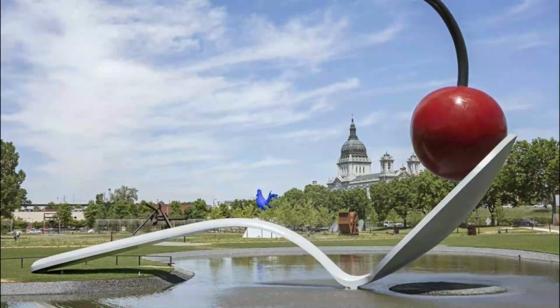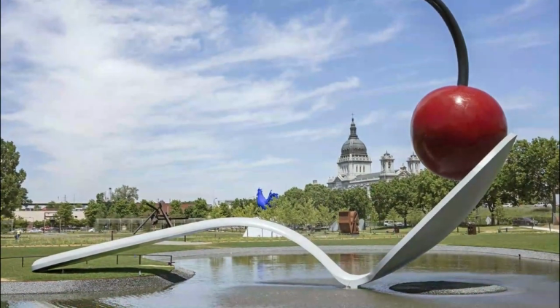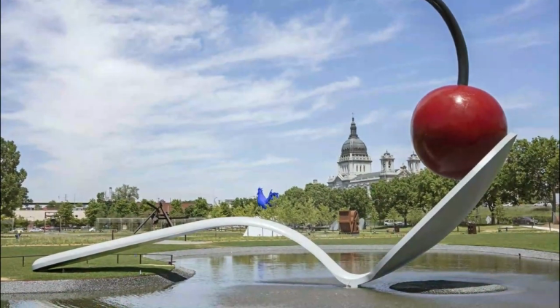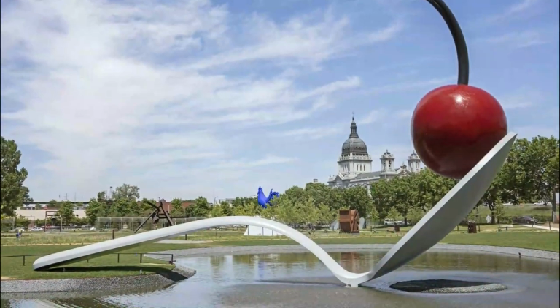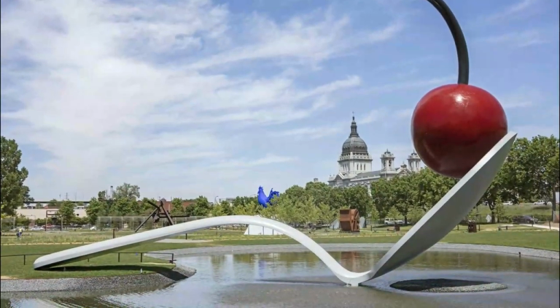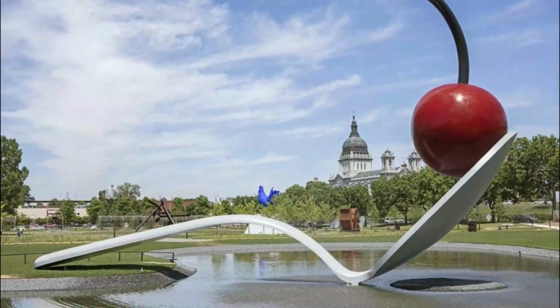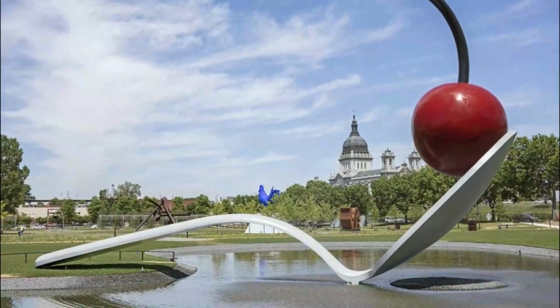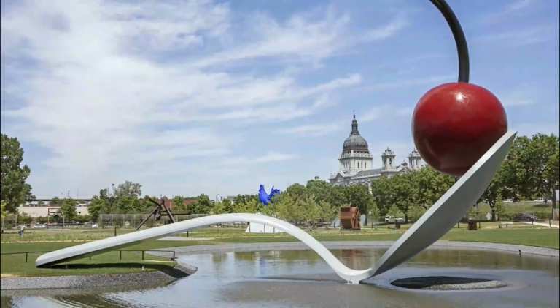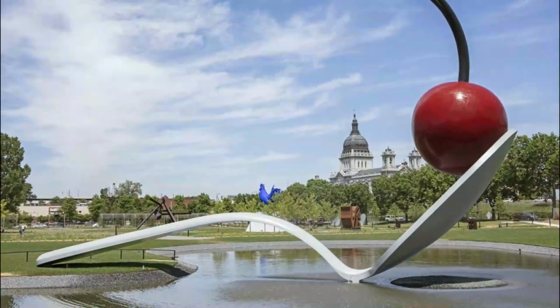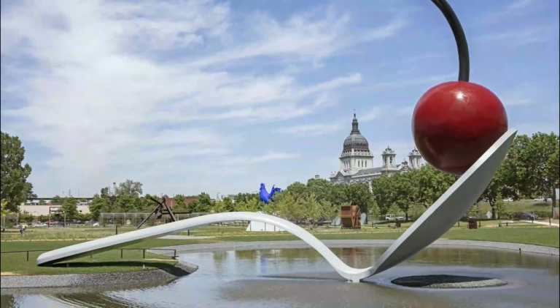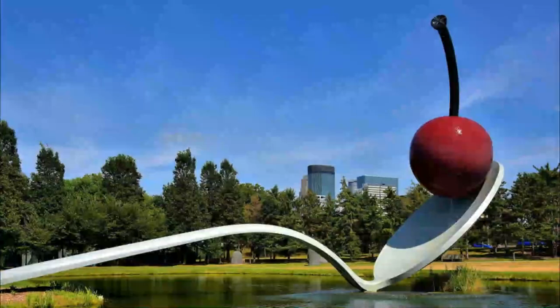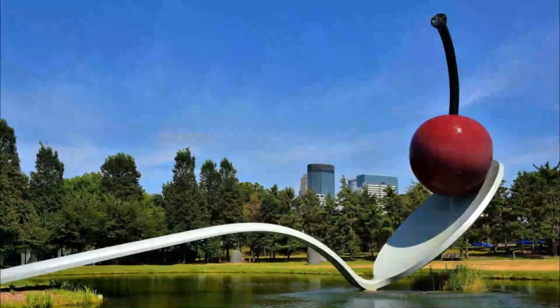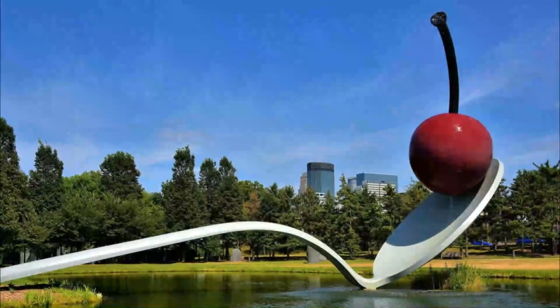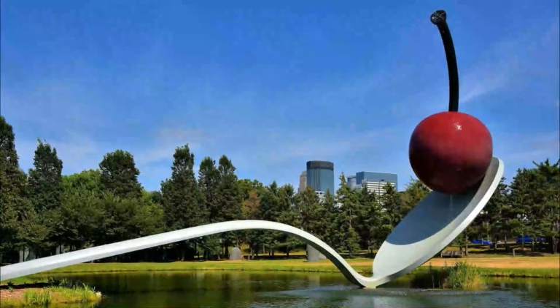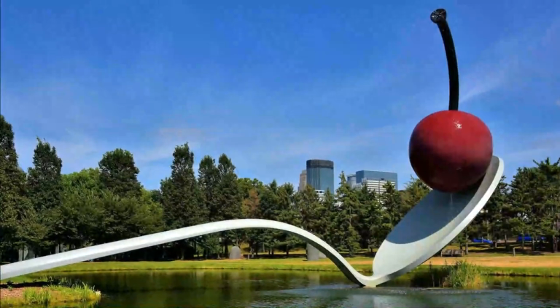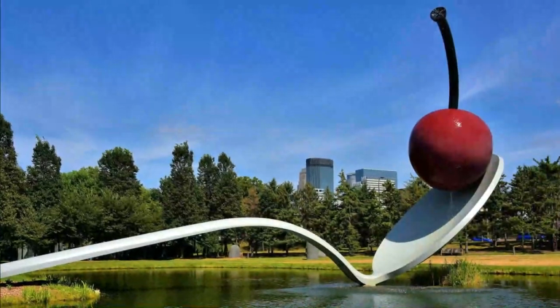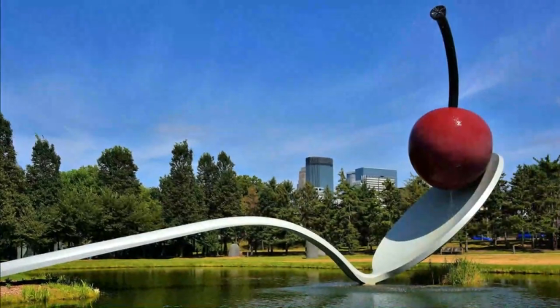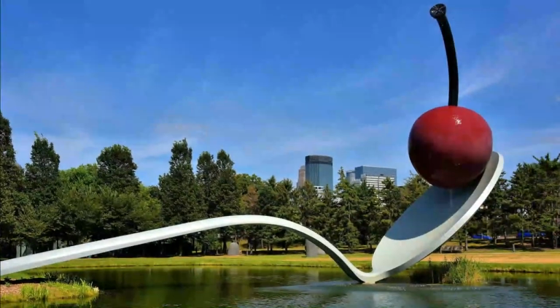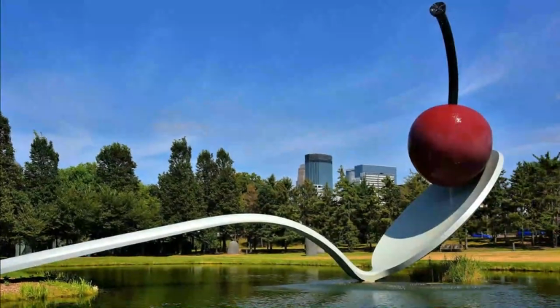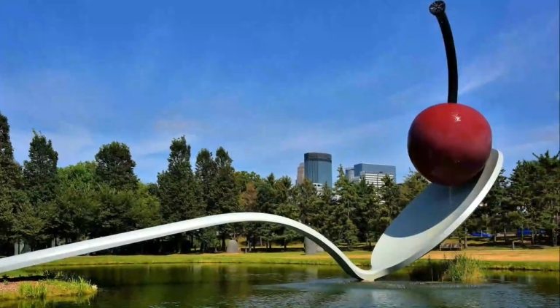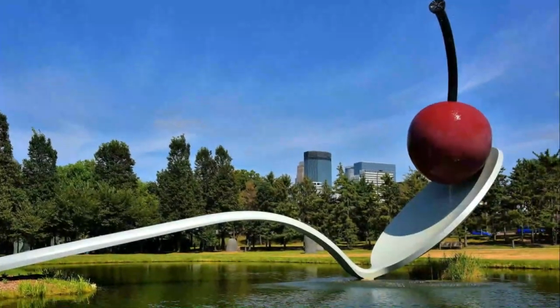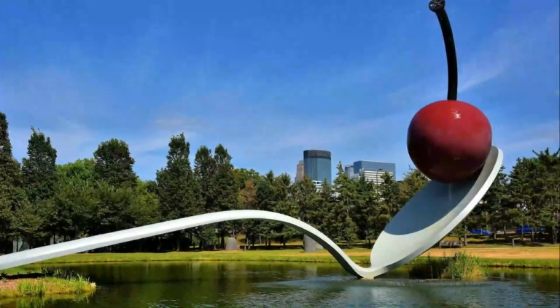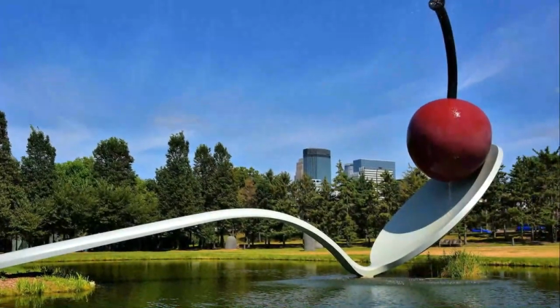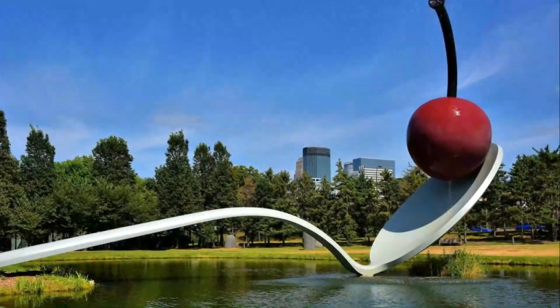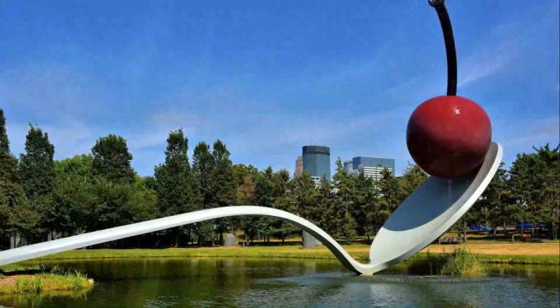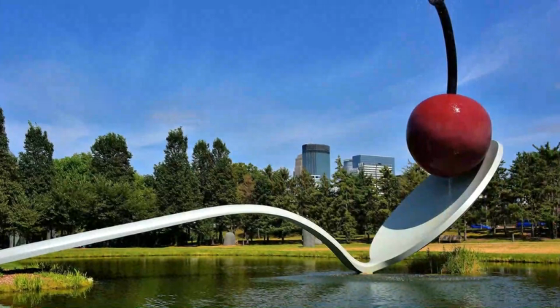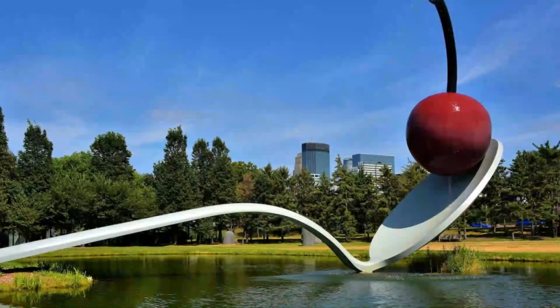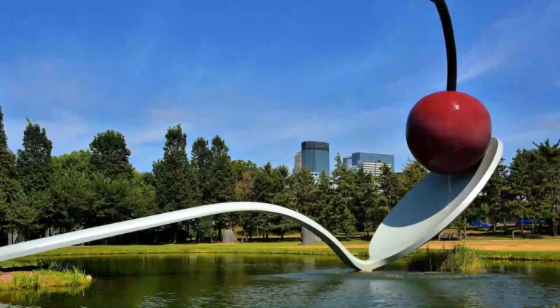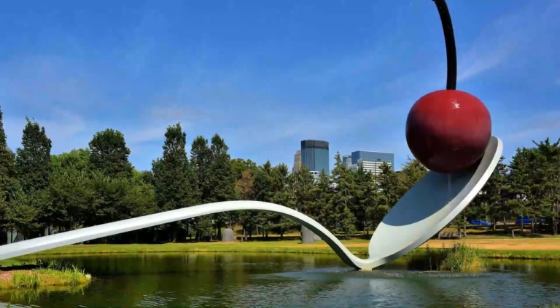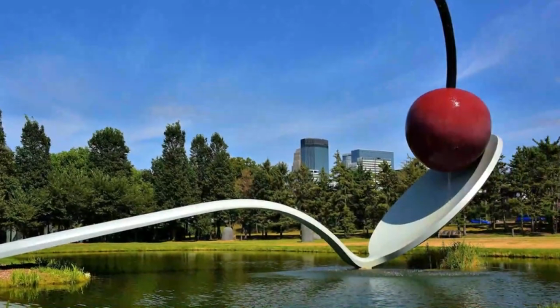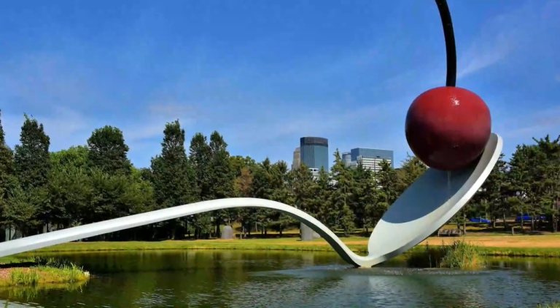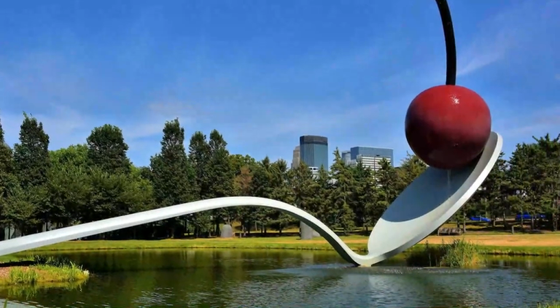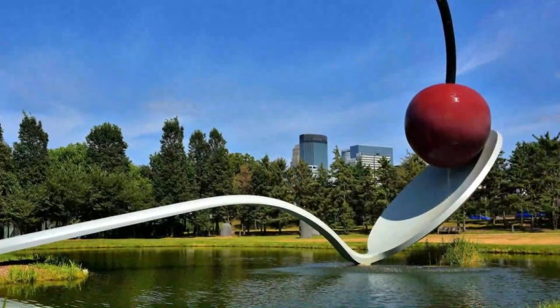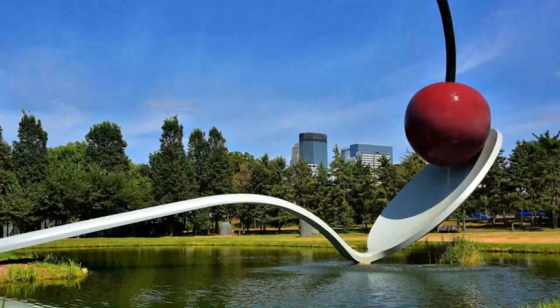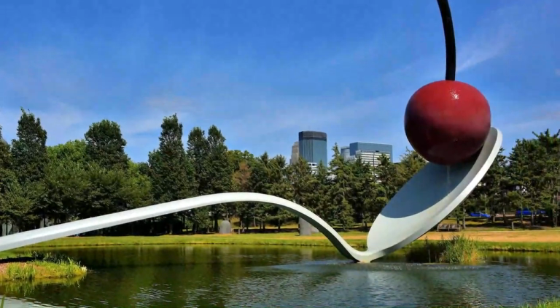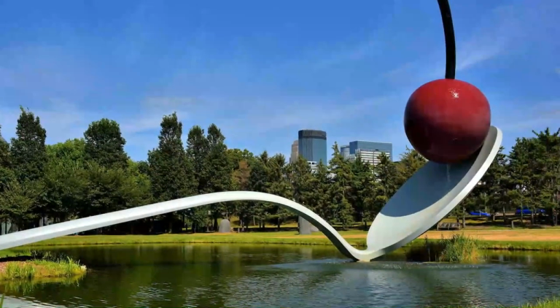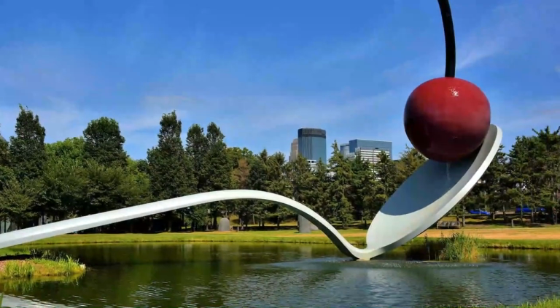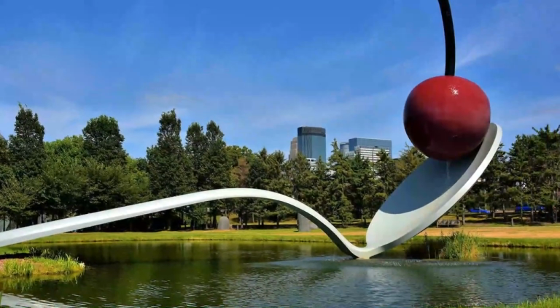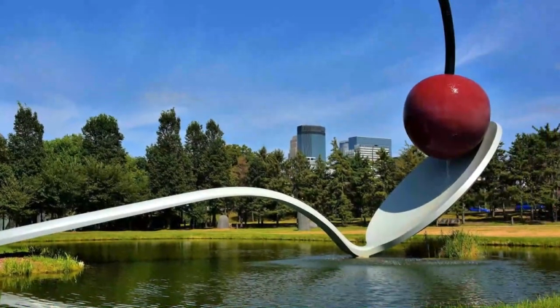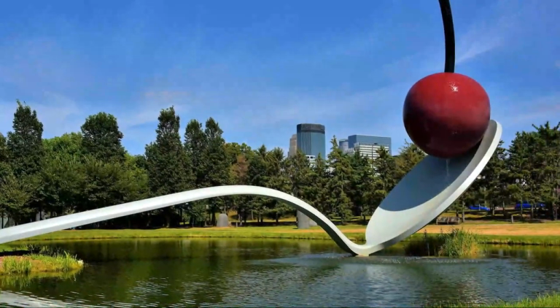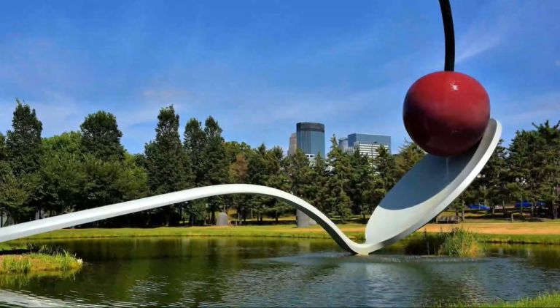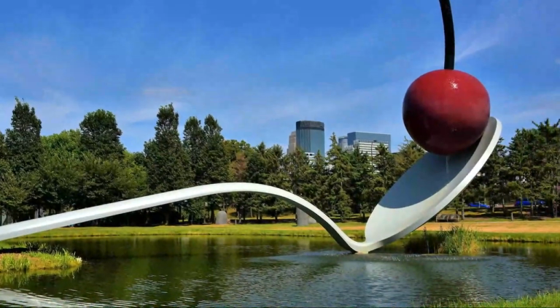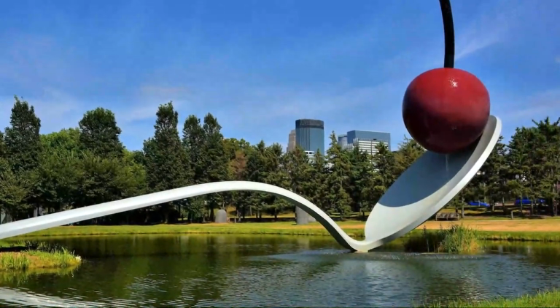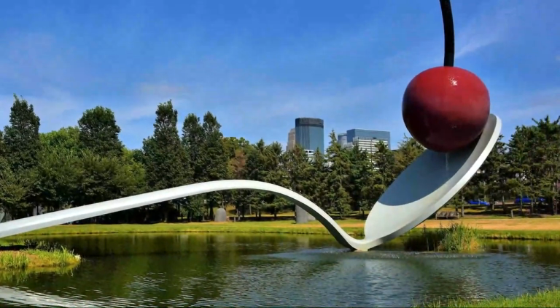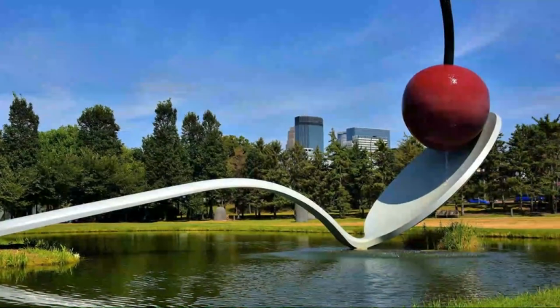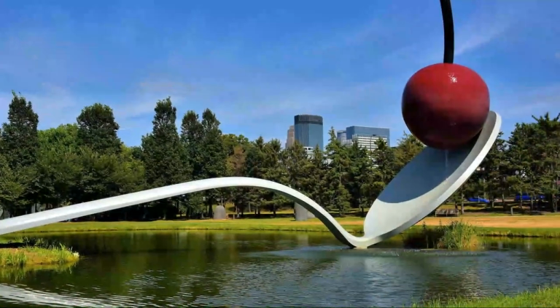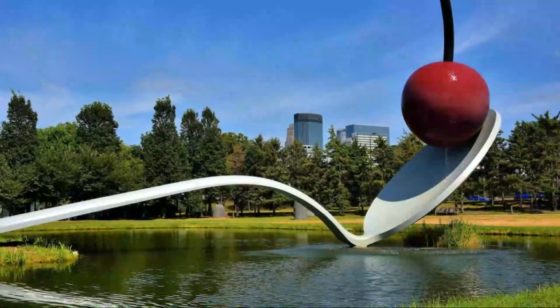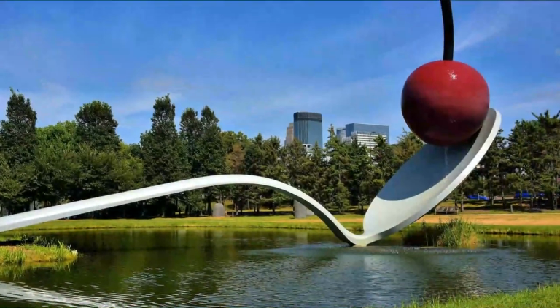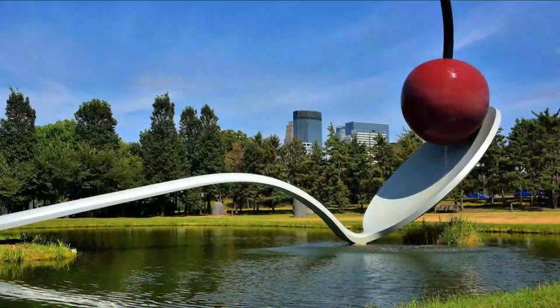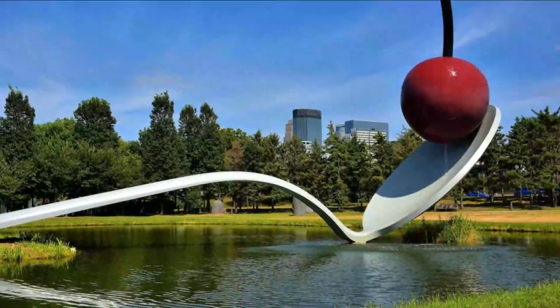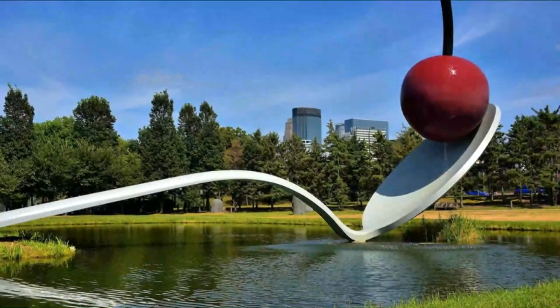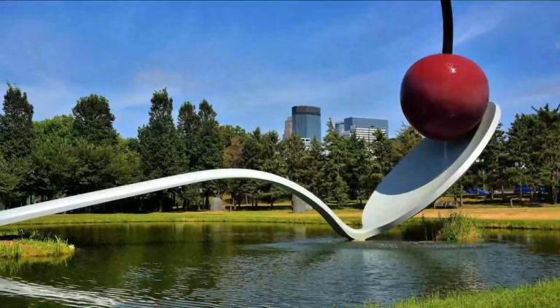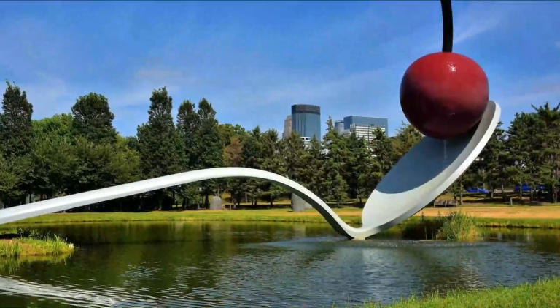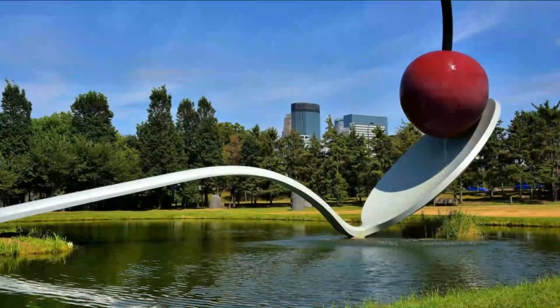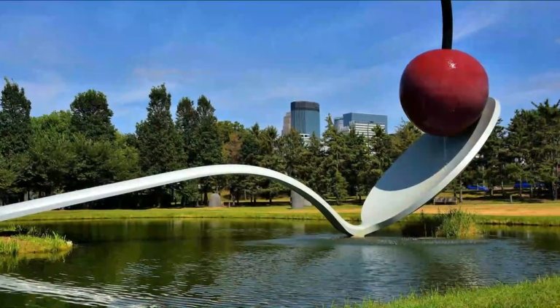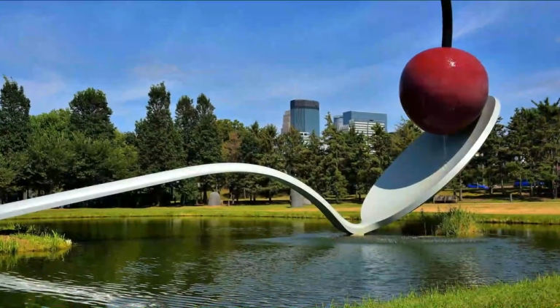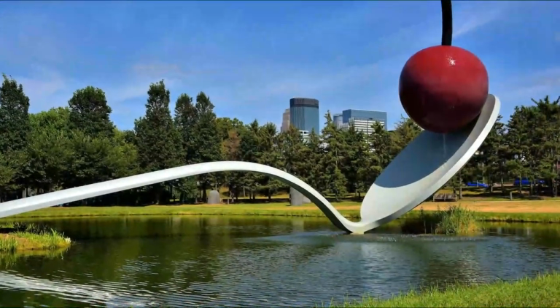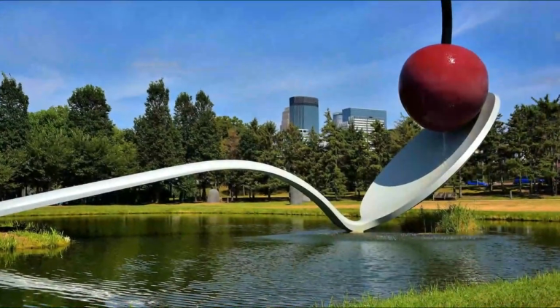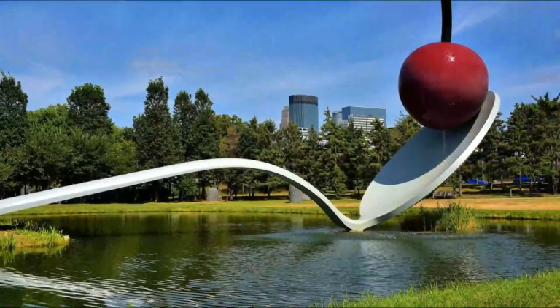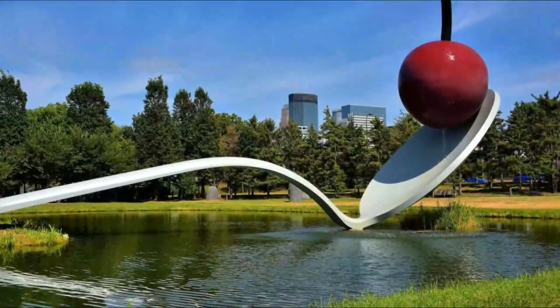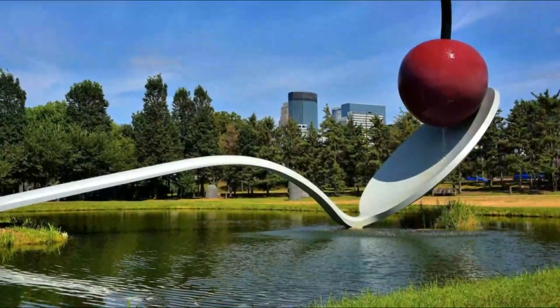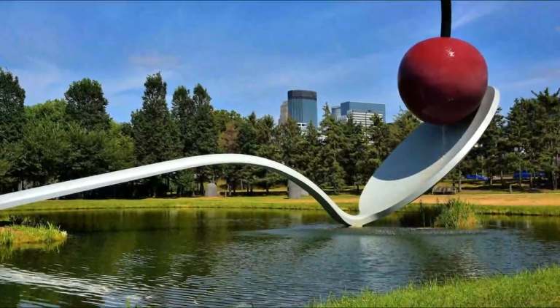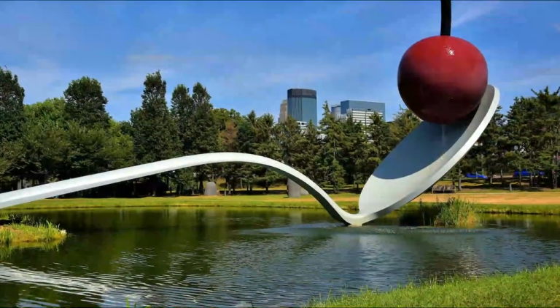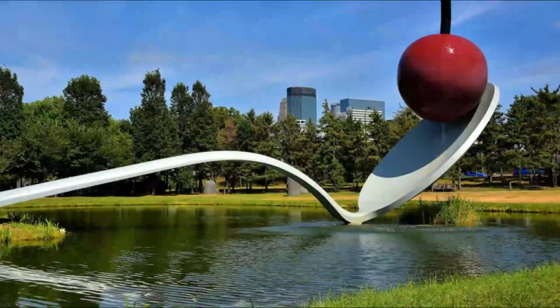Number four: Spoon Bridge and Cherry. This giant spoon and cherry was erected in 1985 by artist Claes Oldenburg and his wife Coosje van Bruggen, and is the centerpiece of the Walker Art Center's Minneapolis sculpture garden.